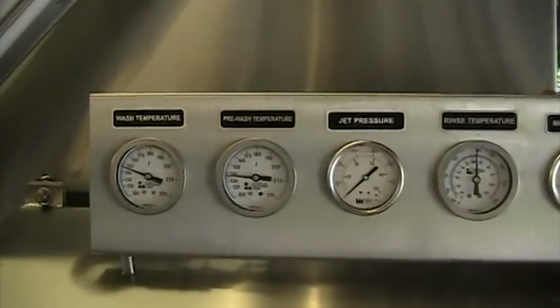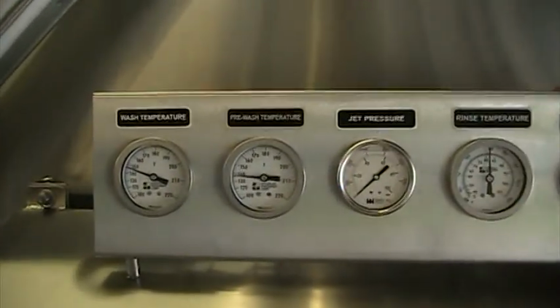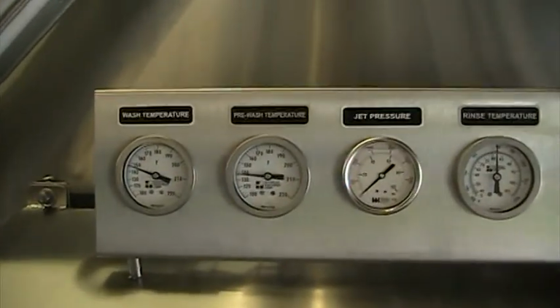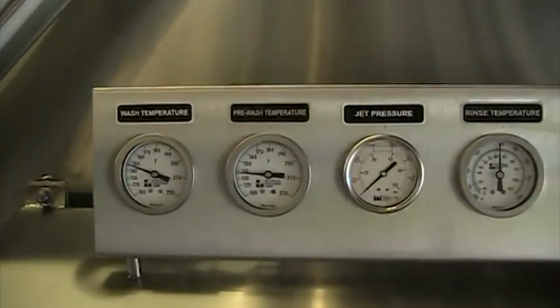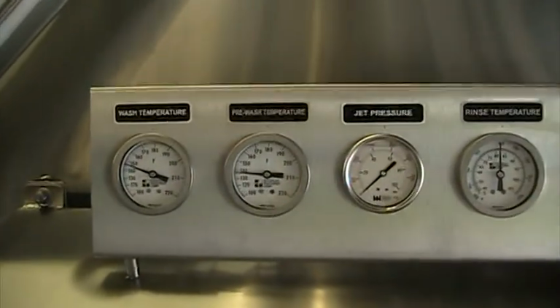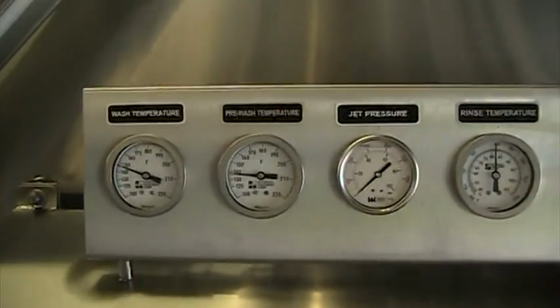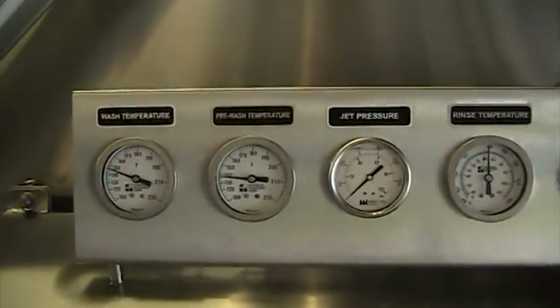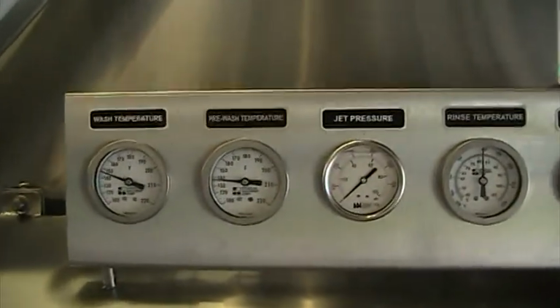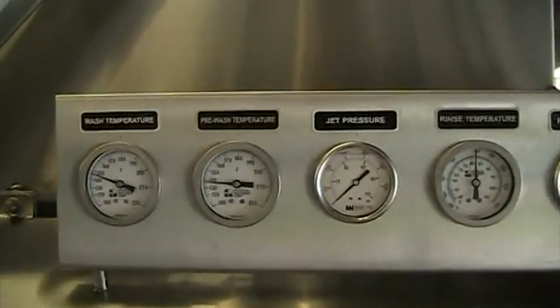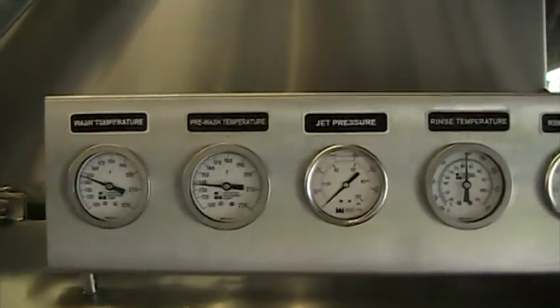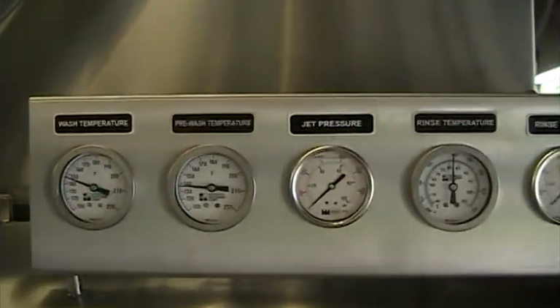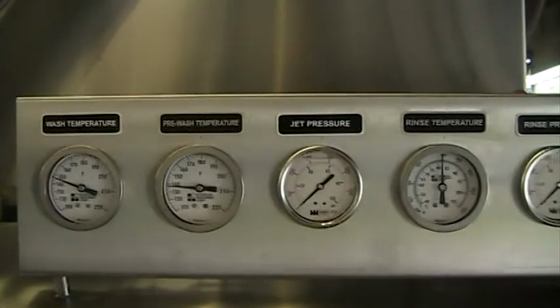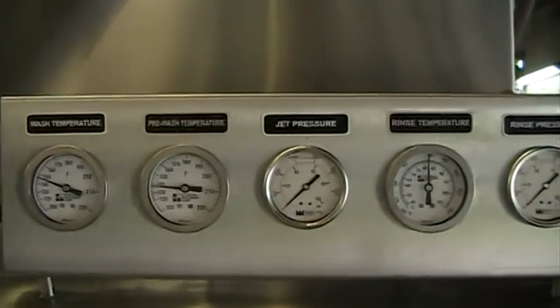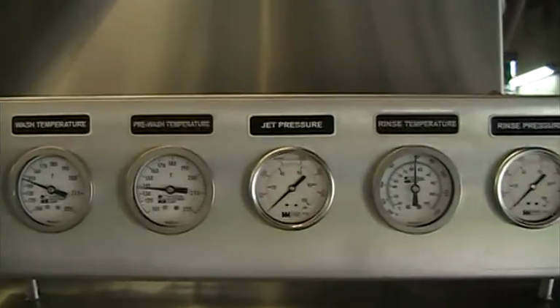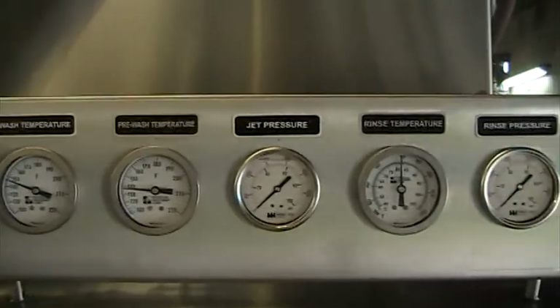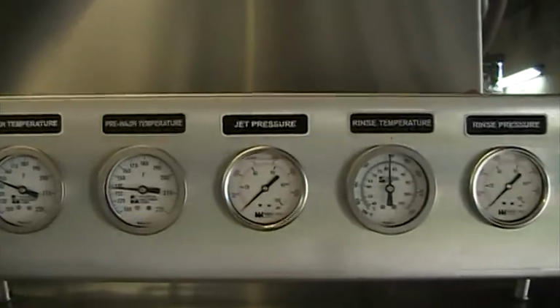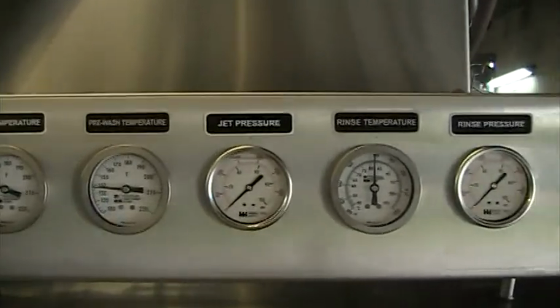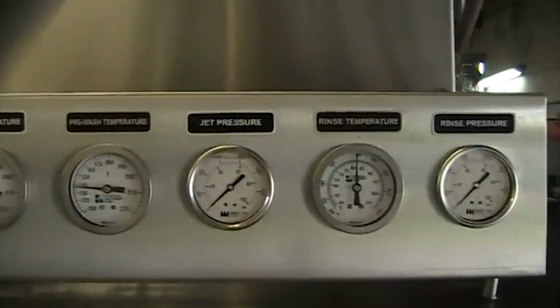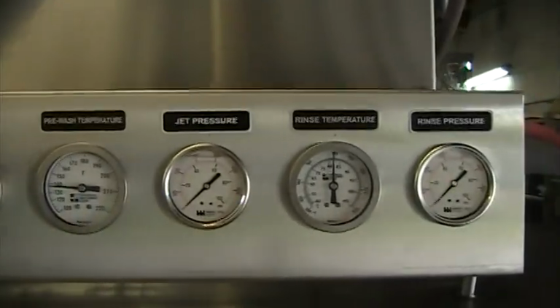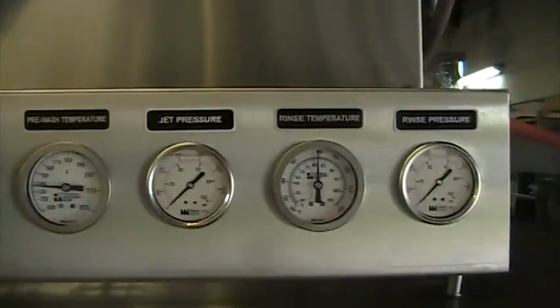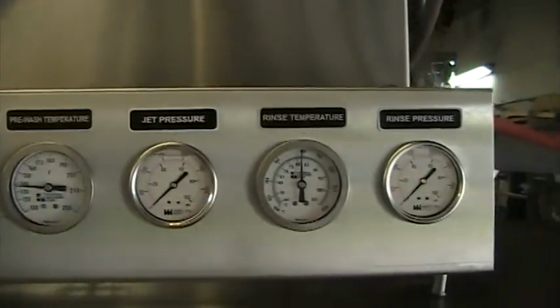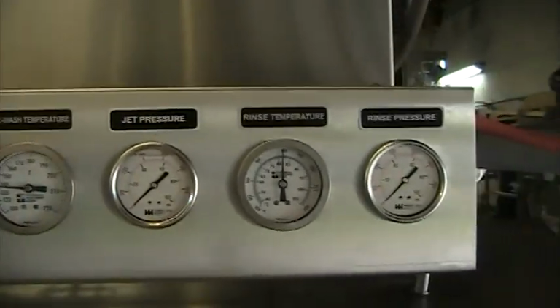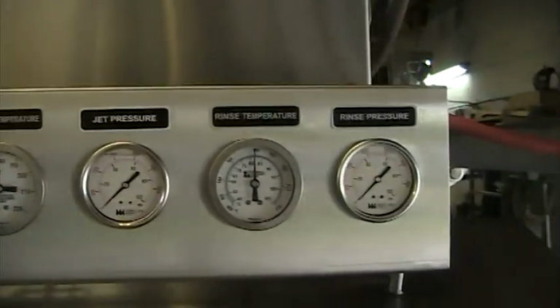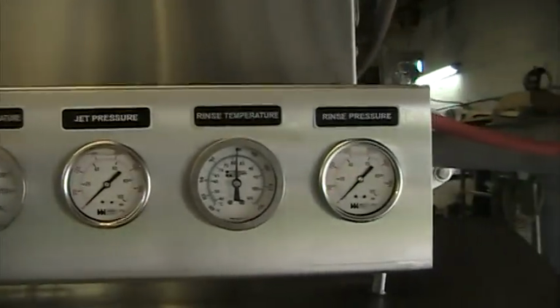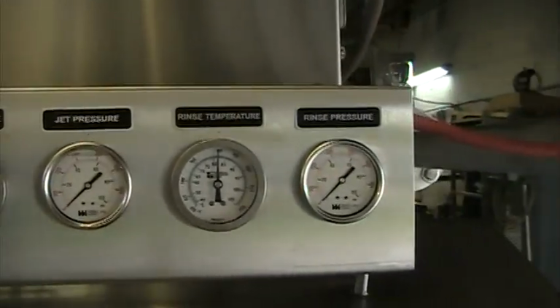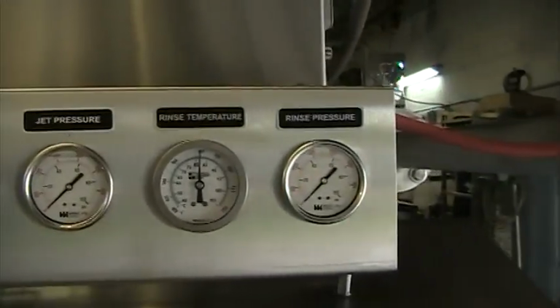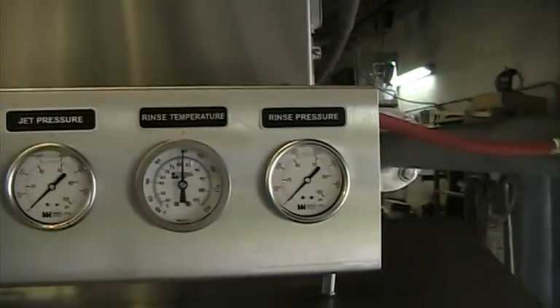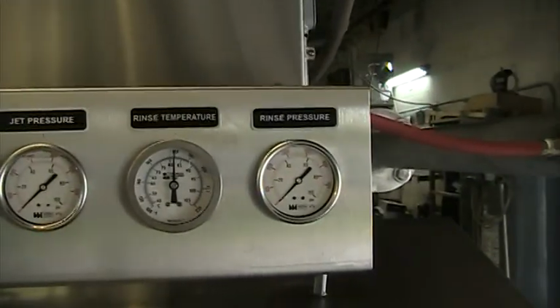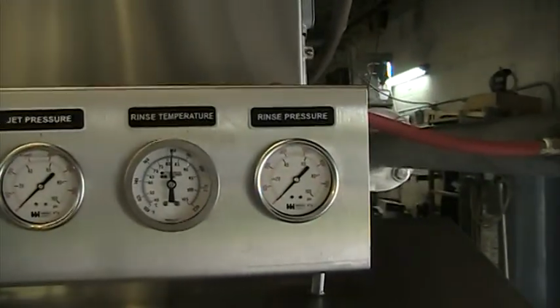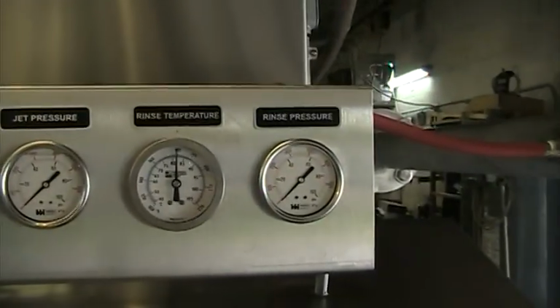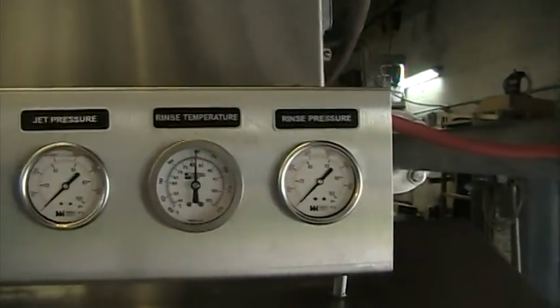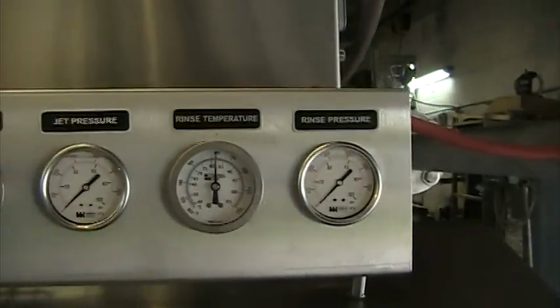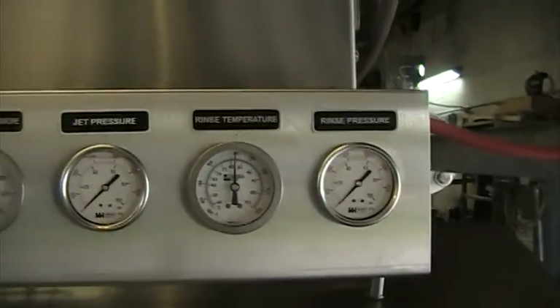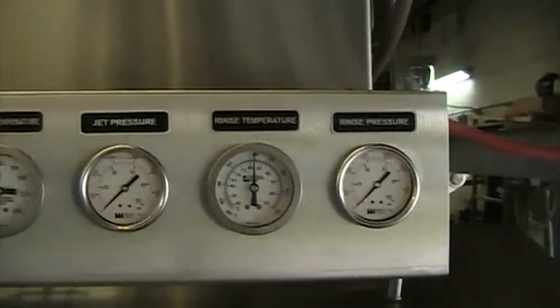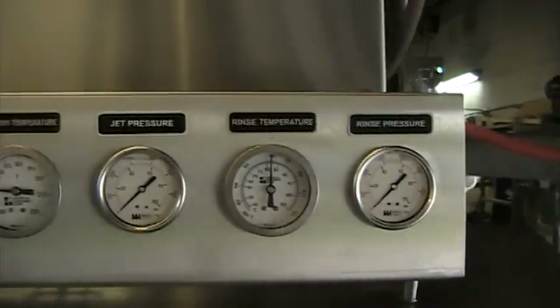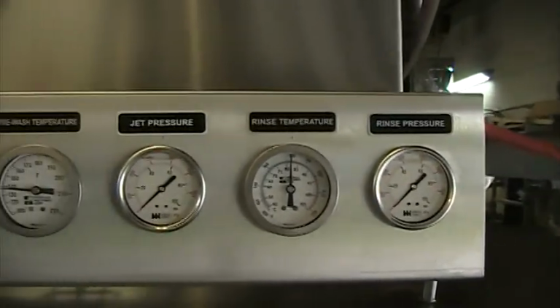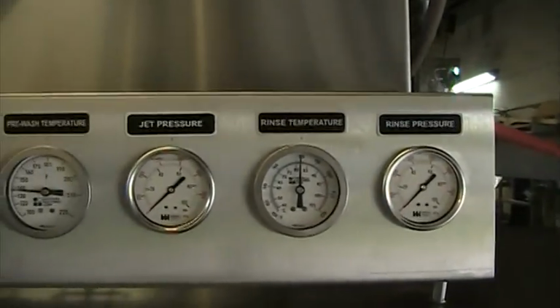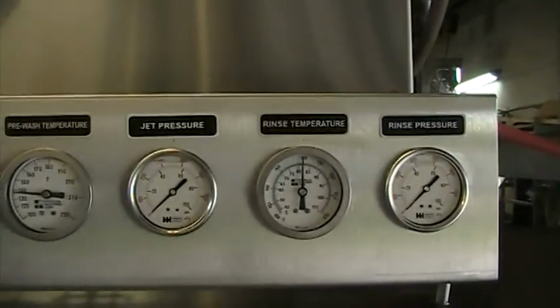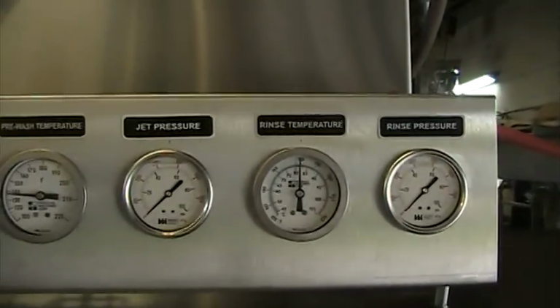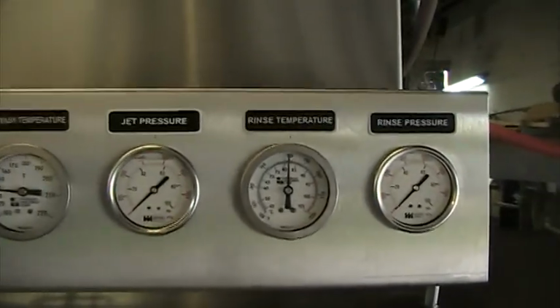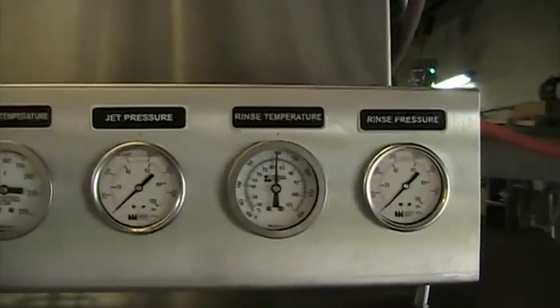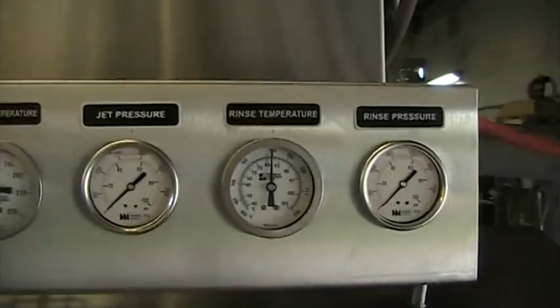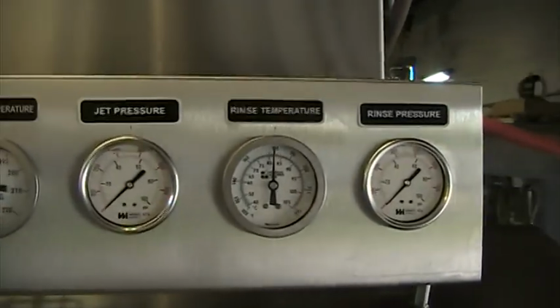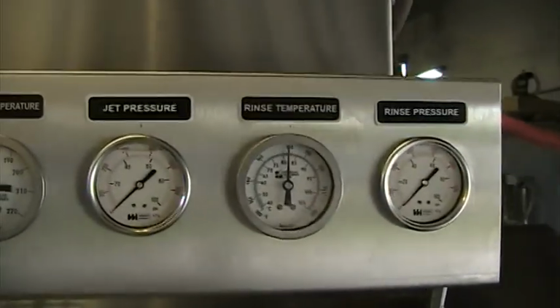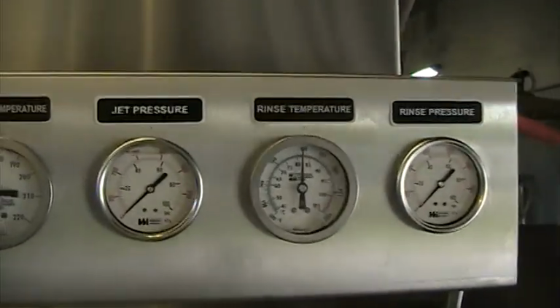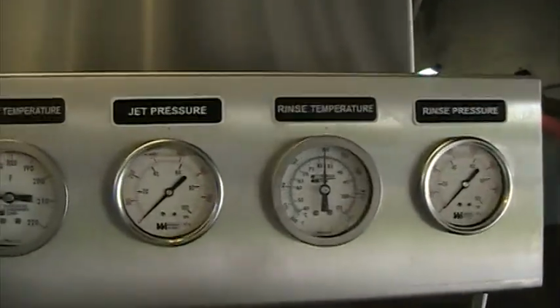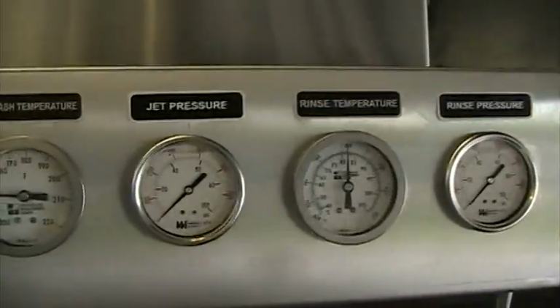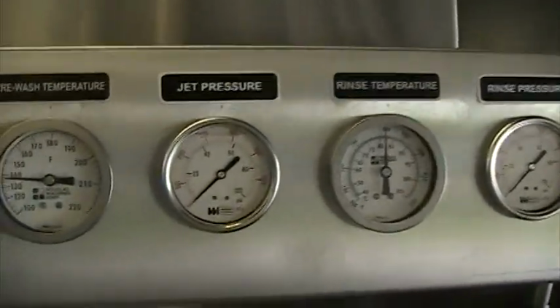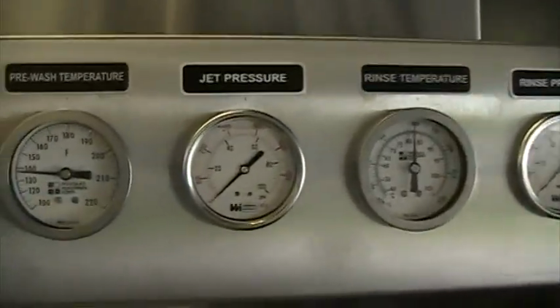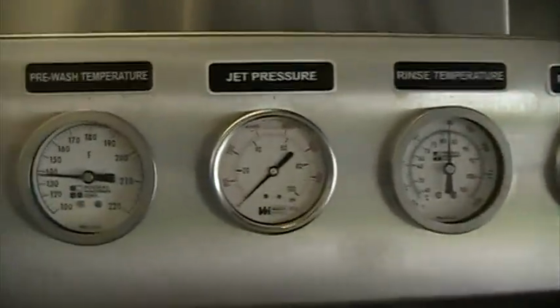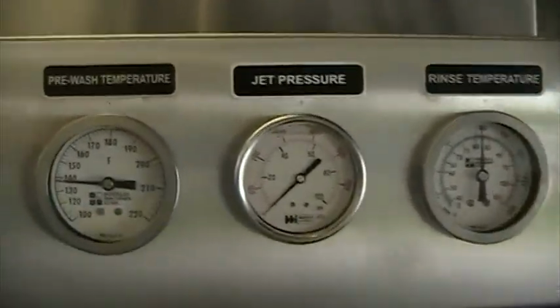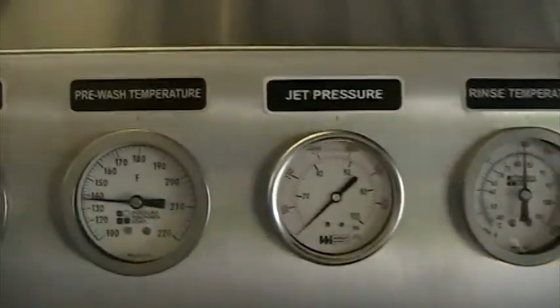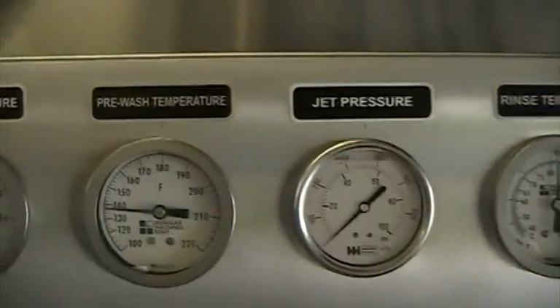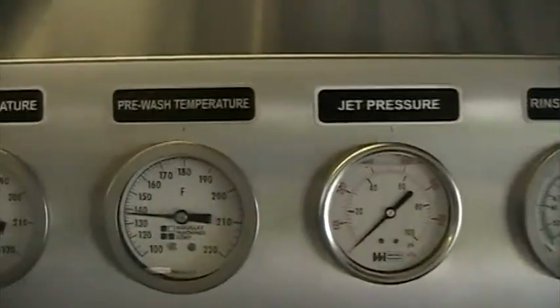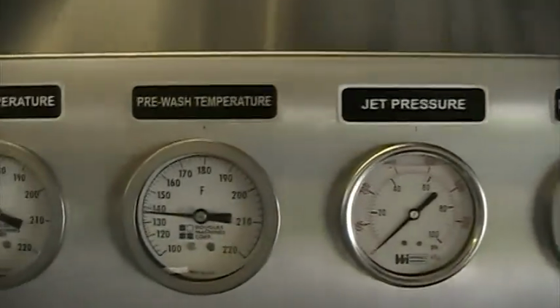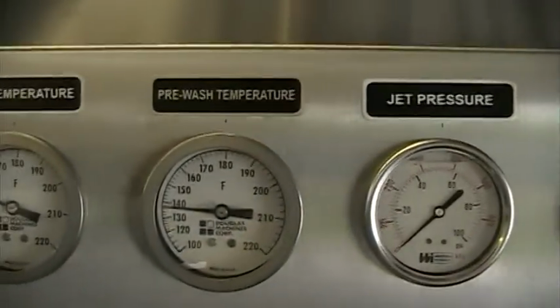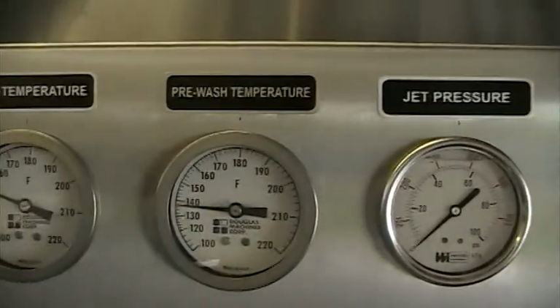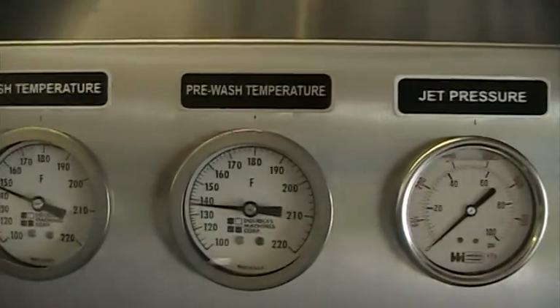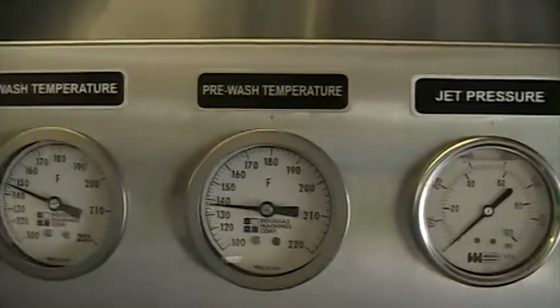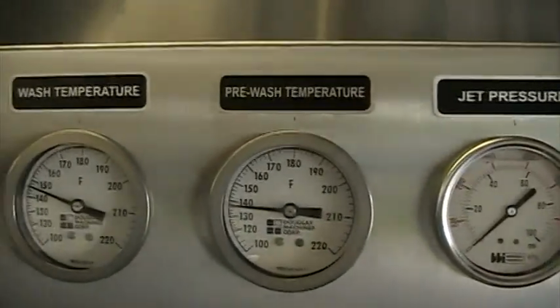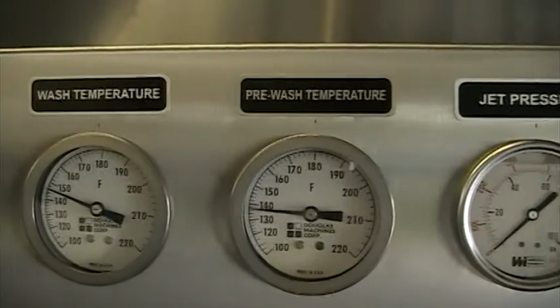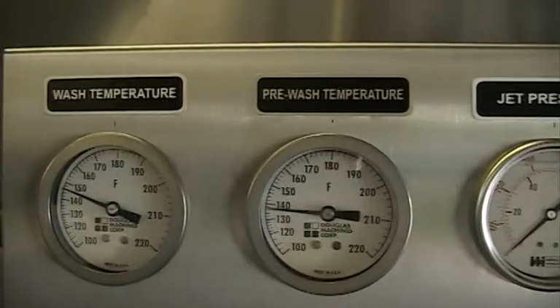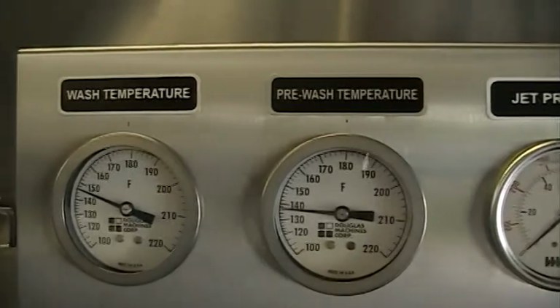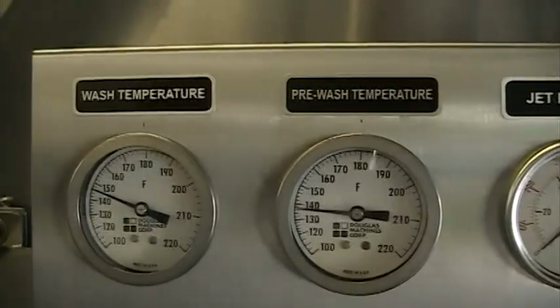Consult with your sales representative on this model and others that are suitable for washing vats, bins, and other large volume ingredient containers.